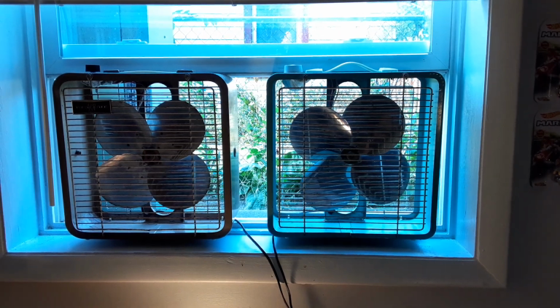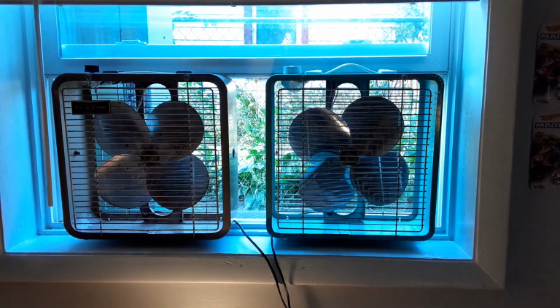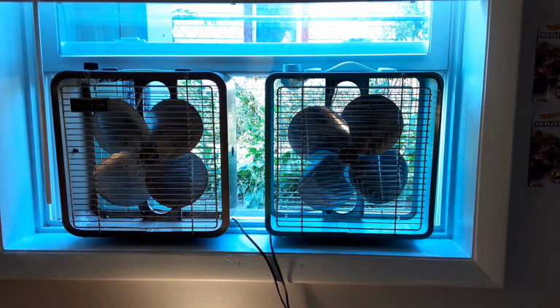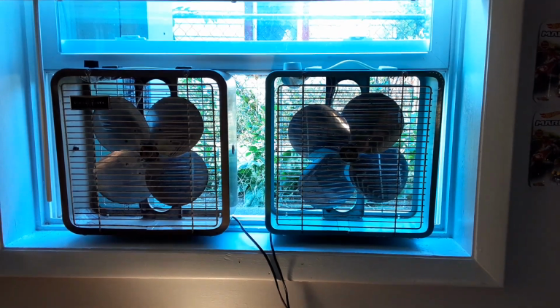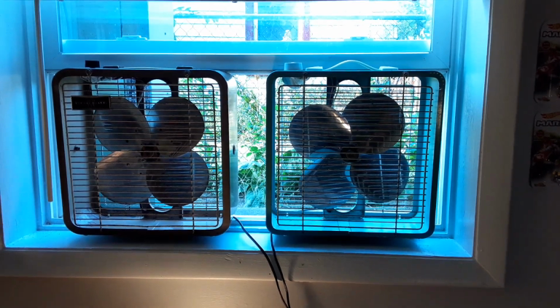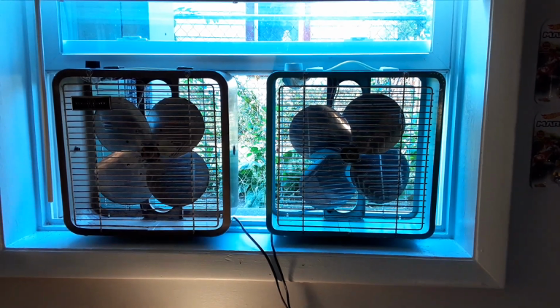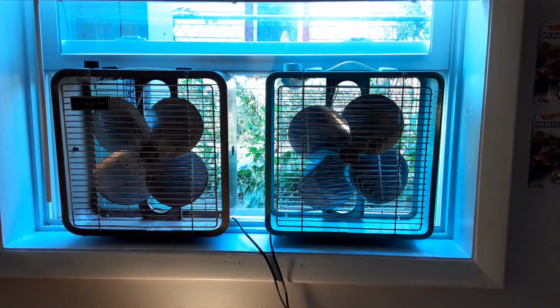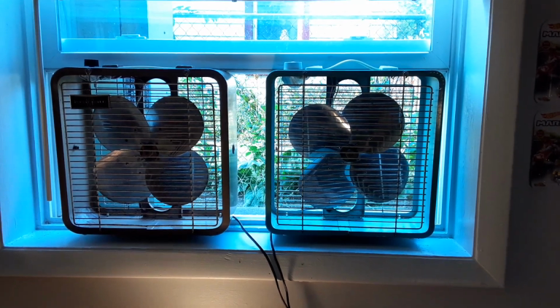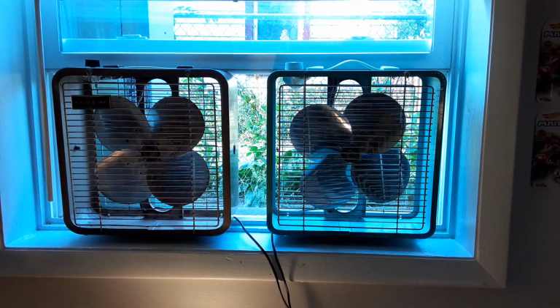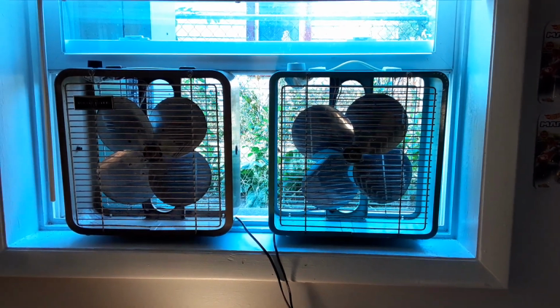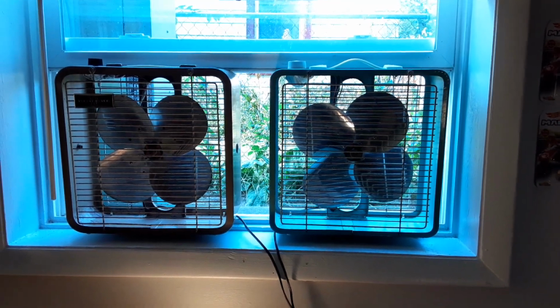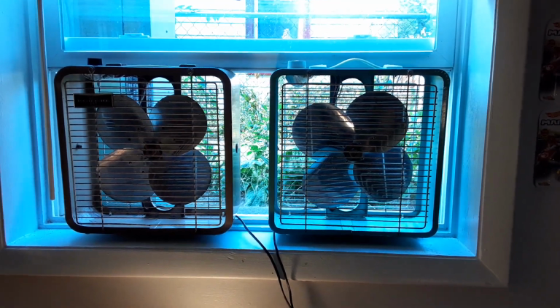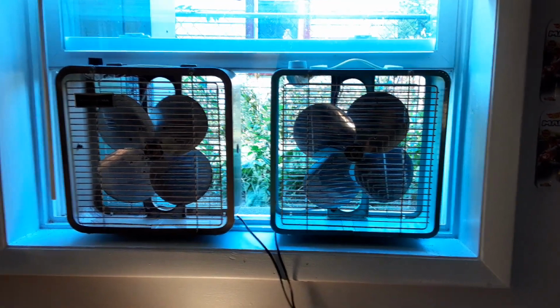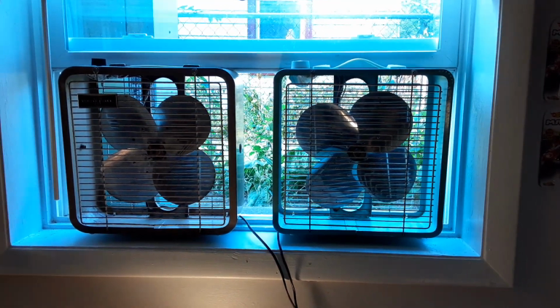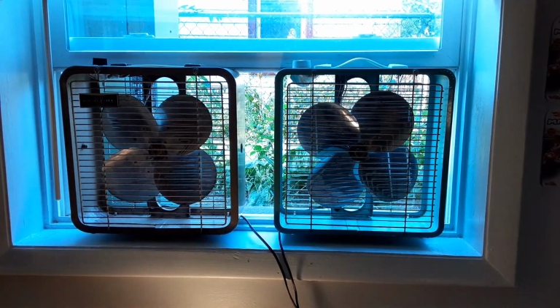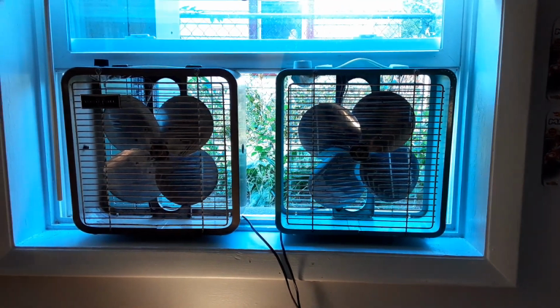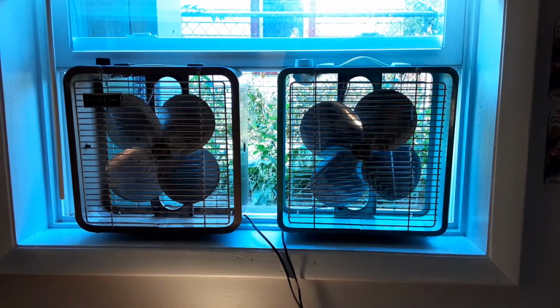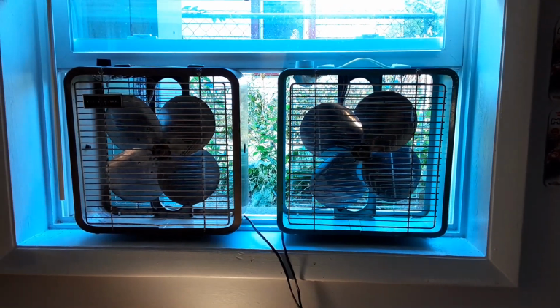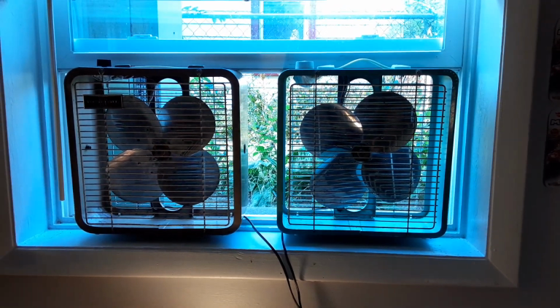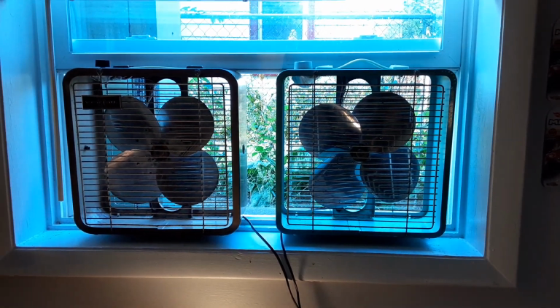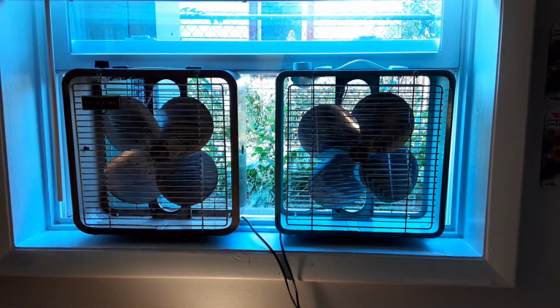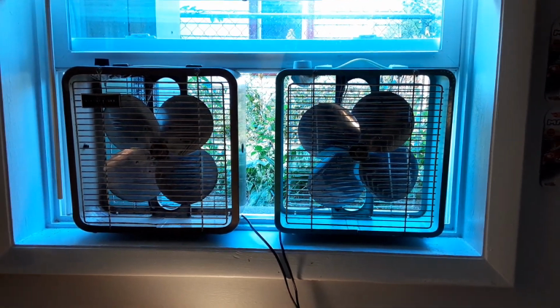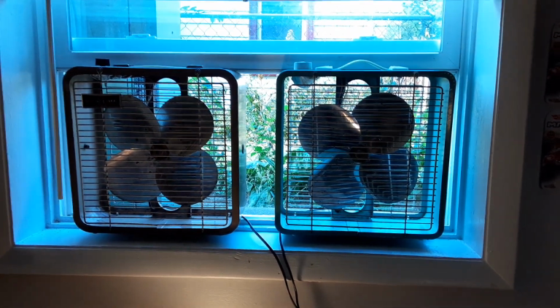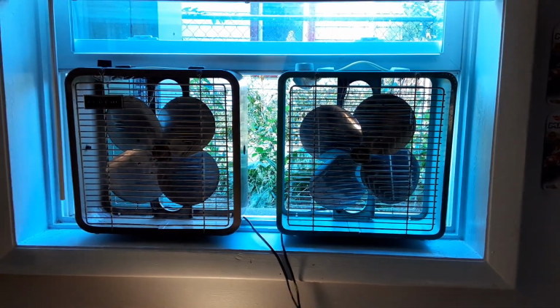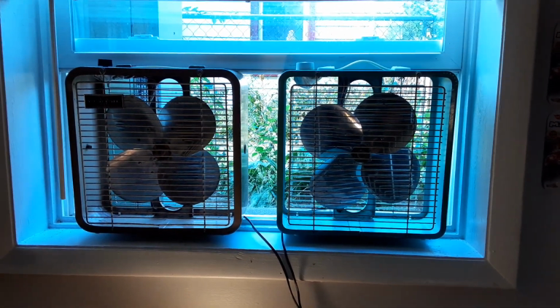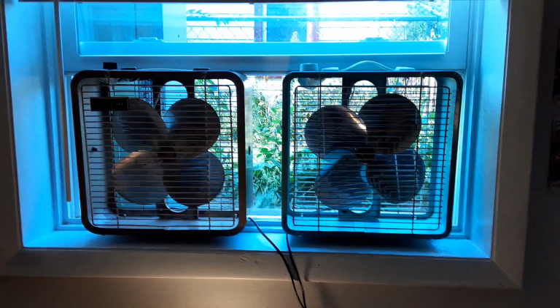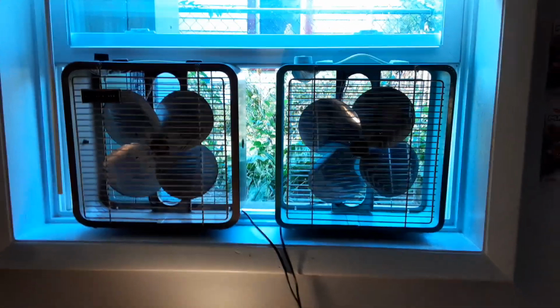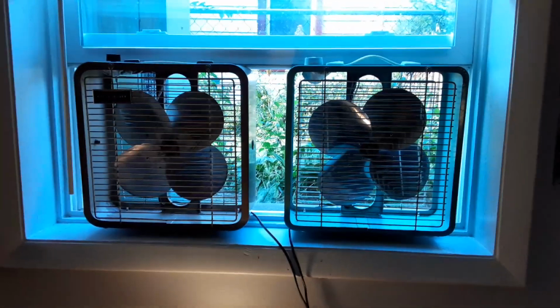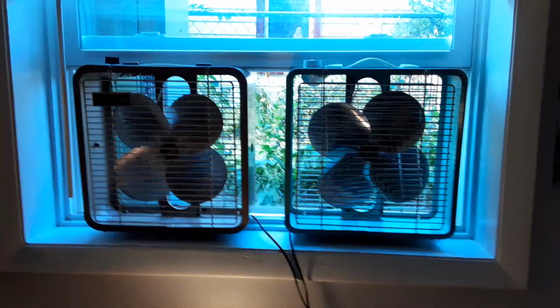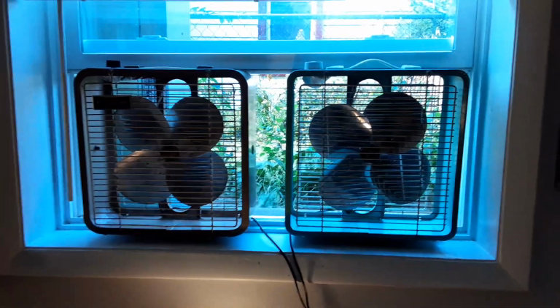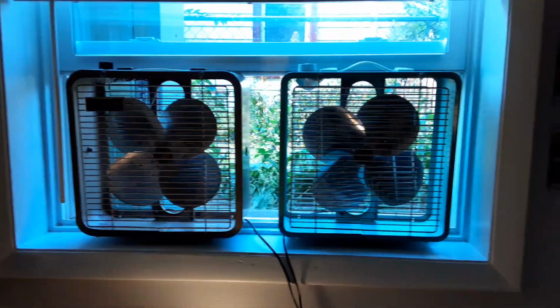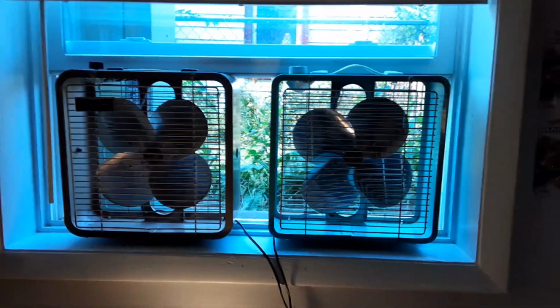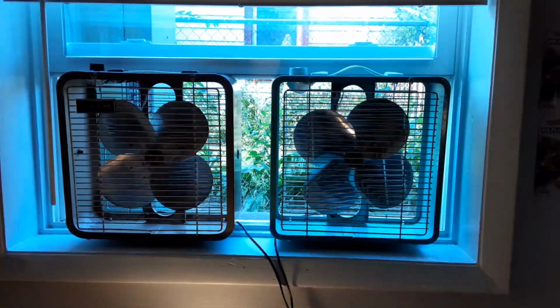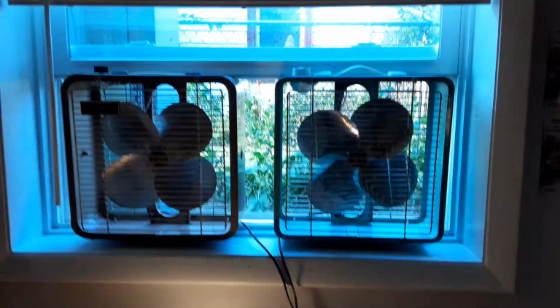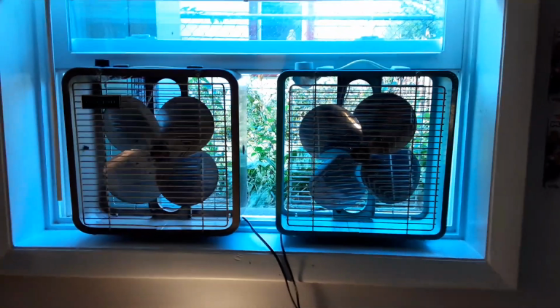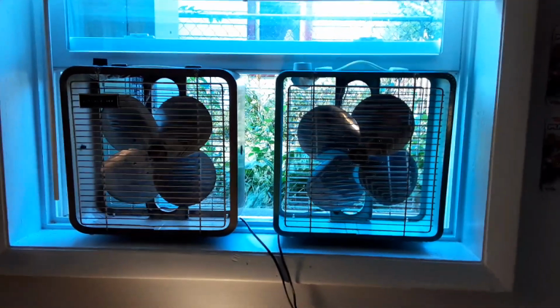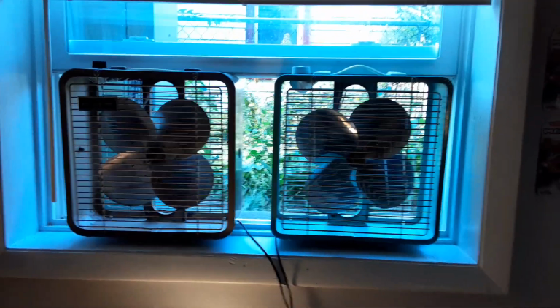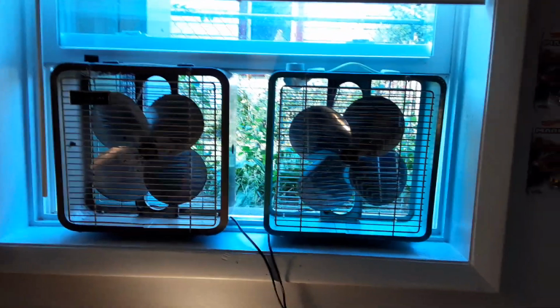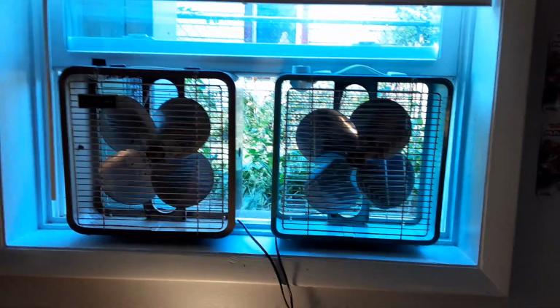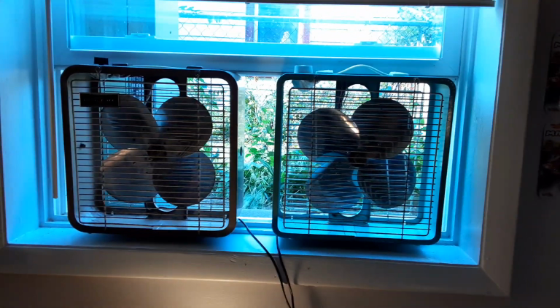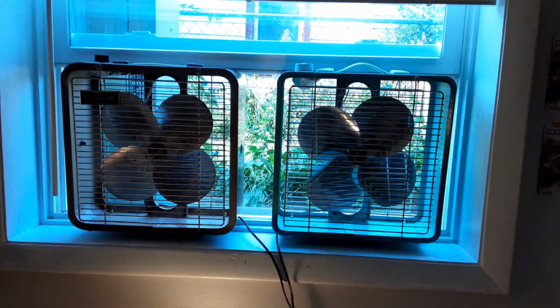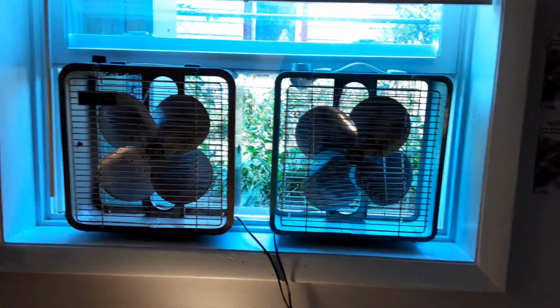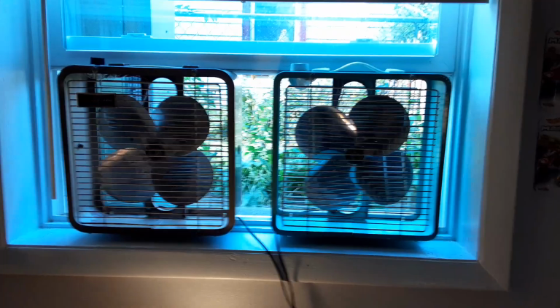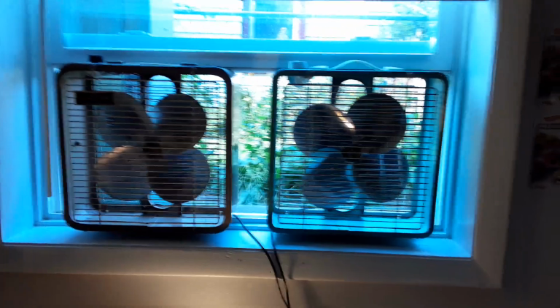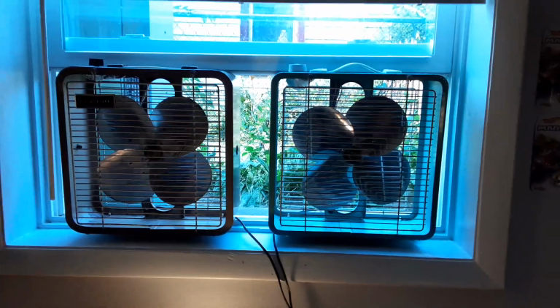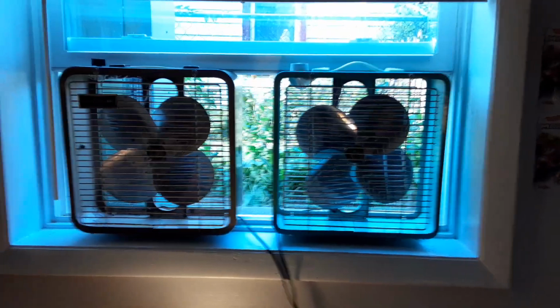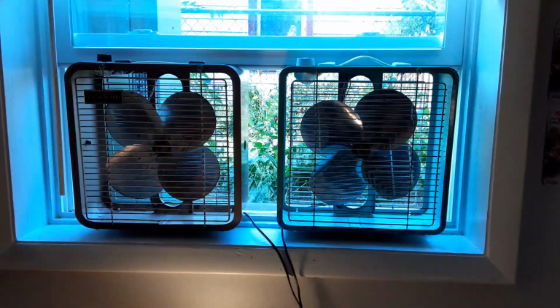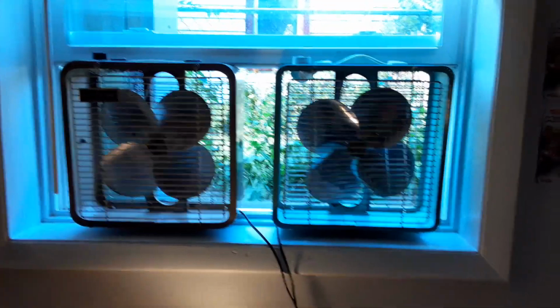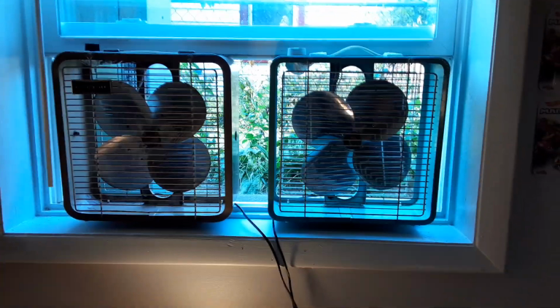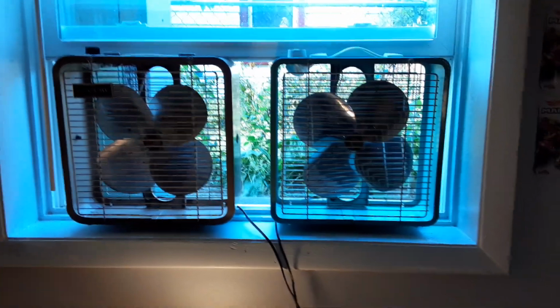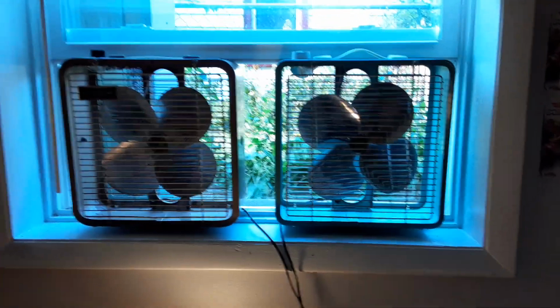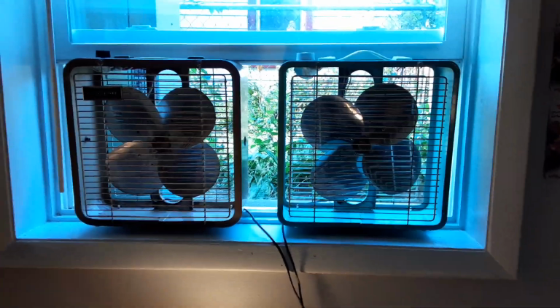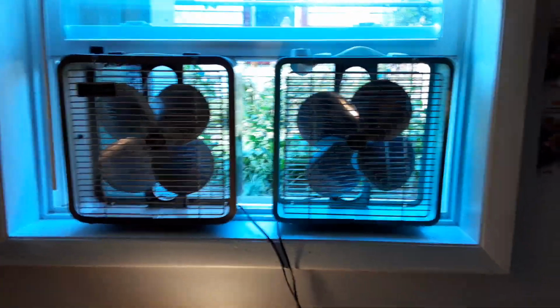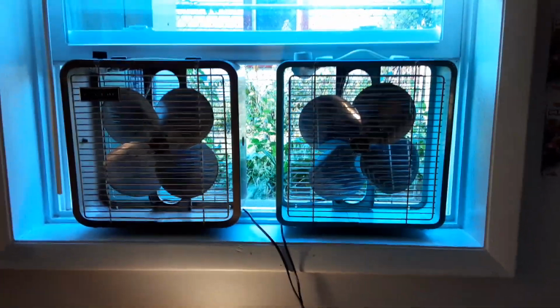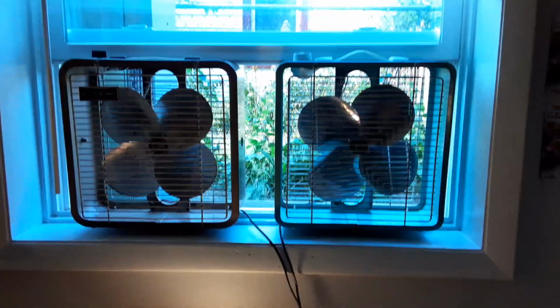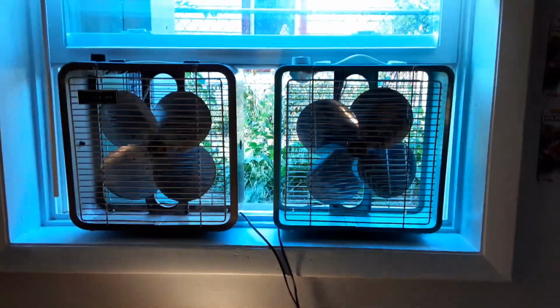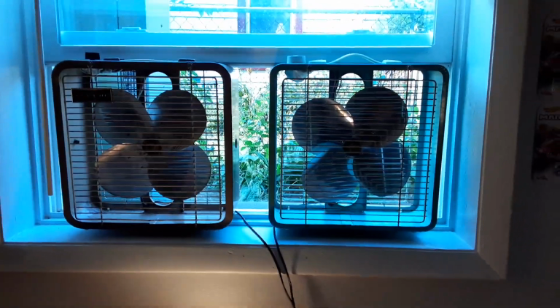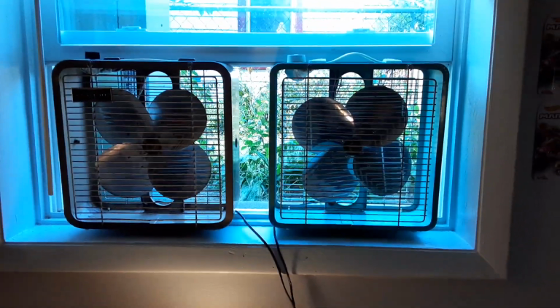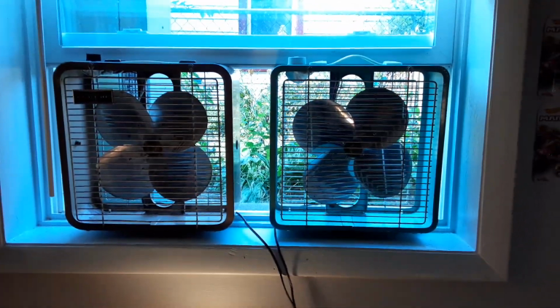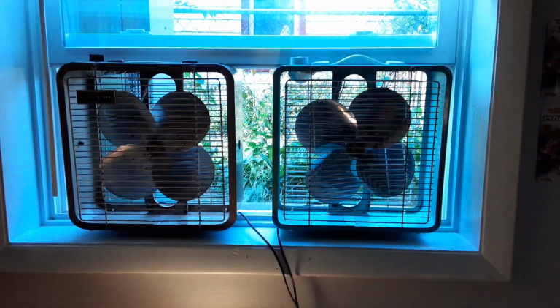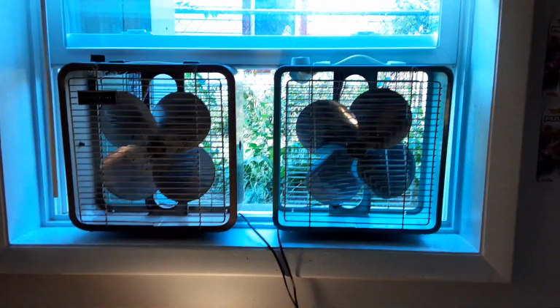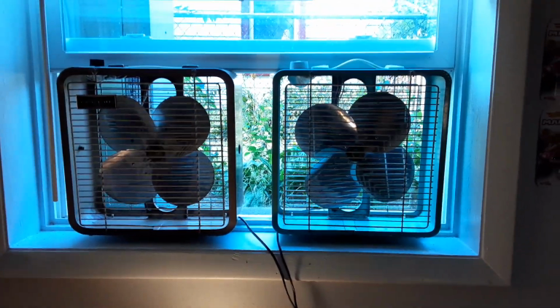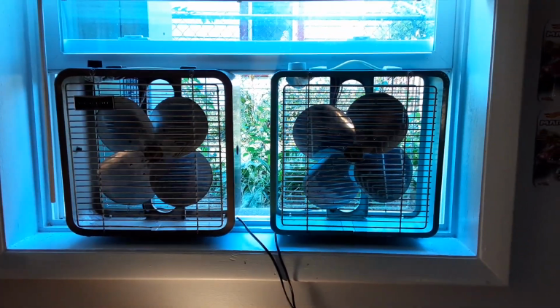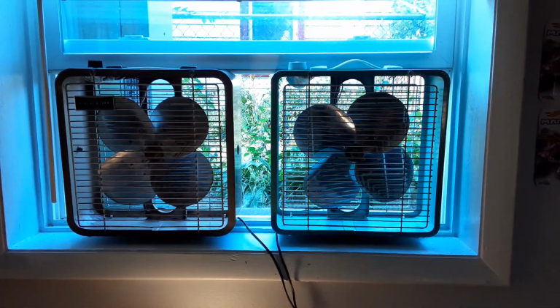Alright, this is going to be kind of a quick video here, but I figured I'd do a video of these two fans in the window, because why not?